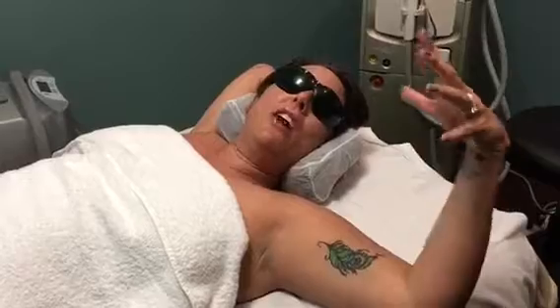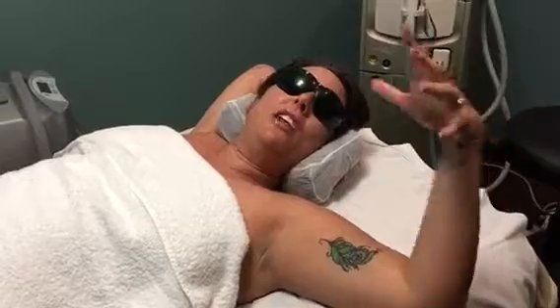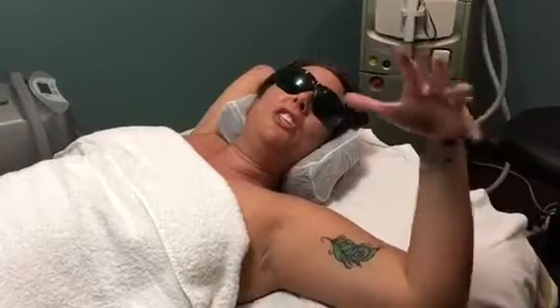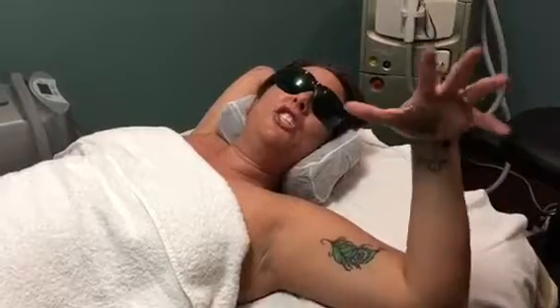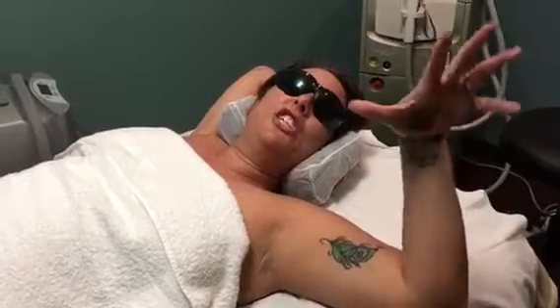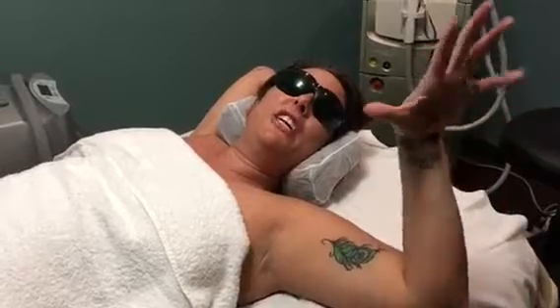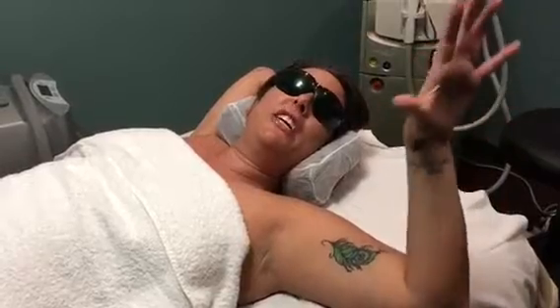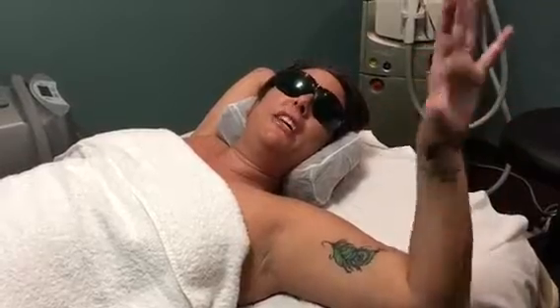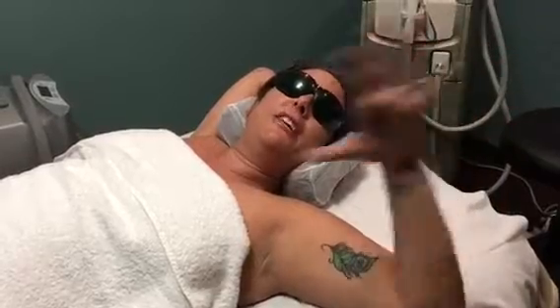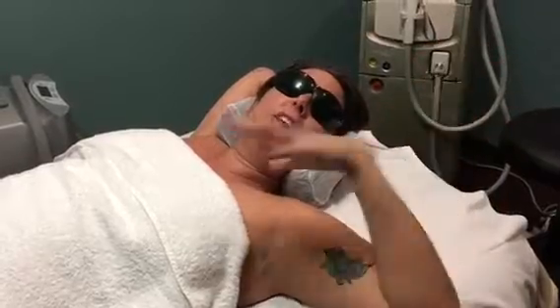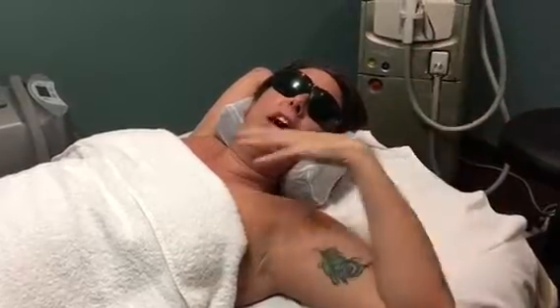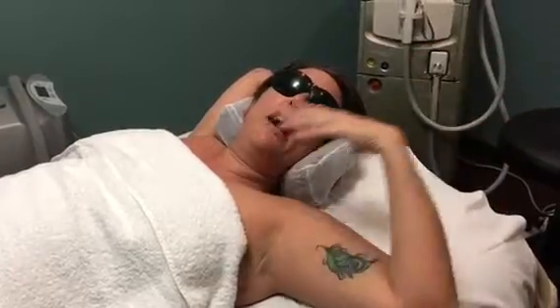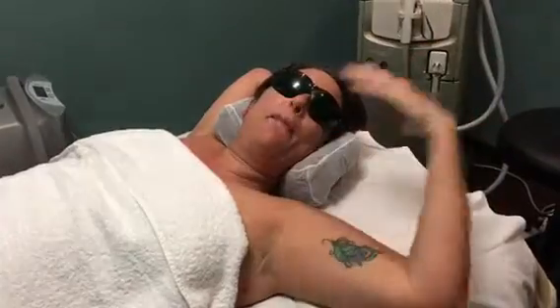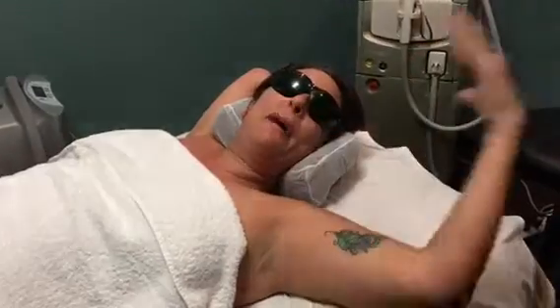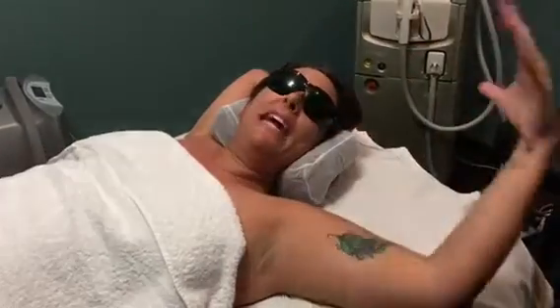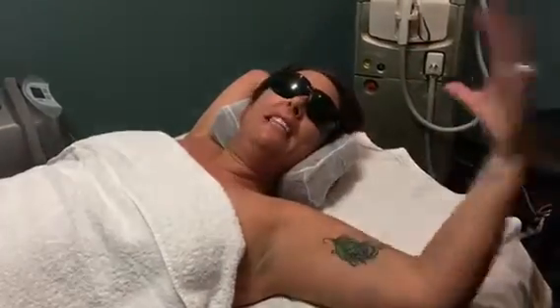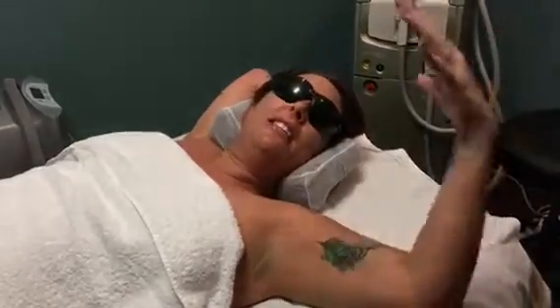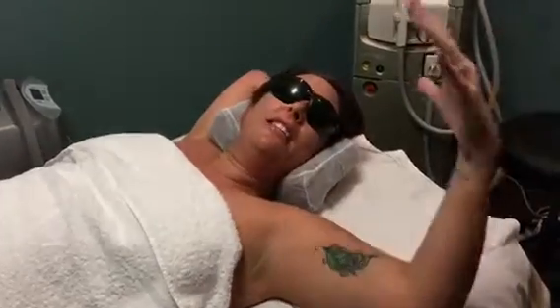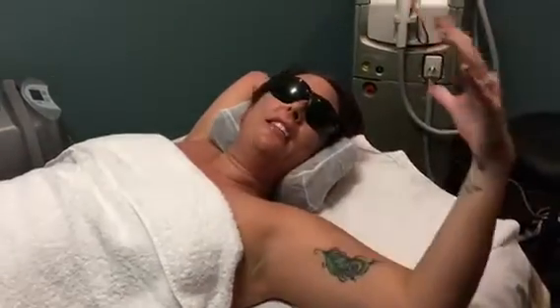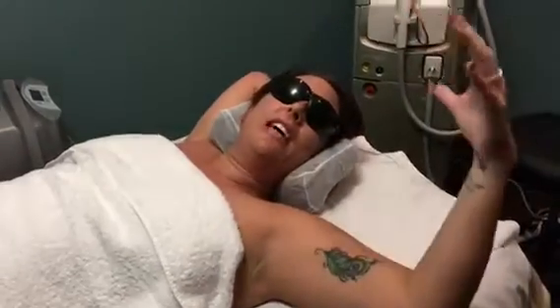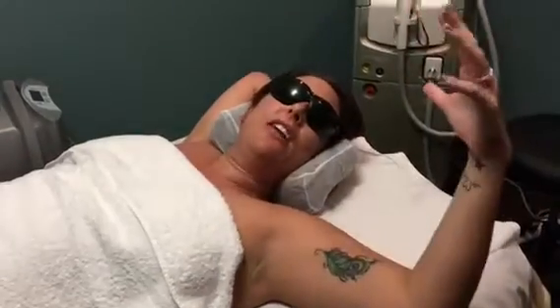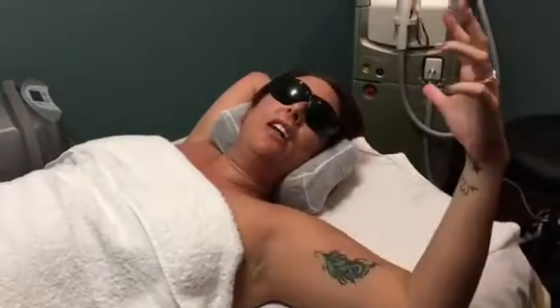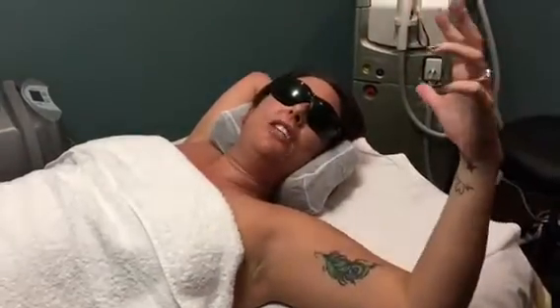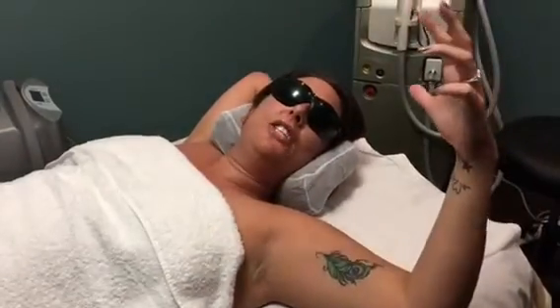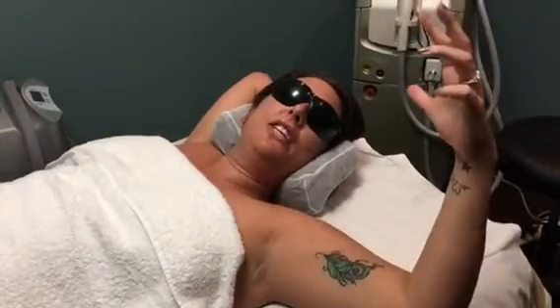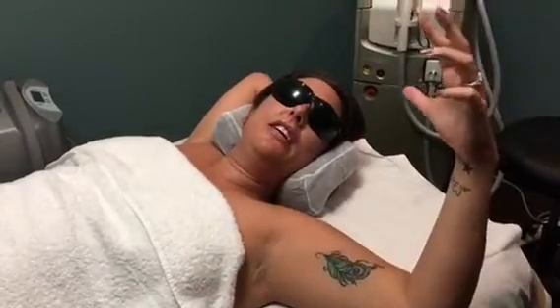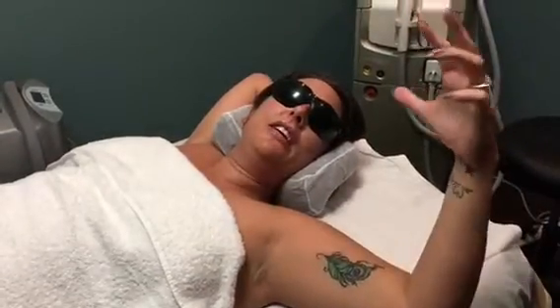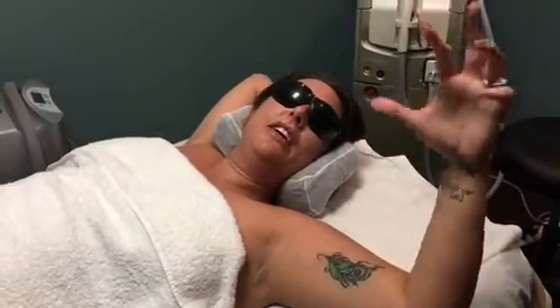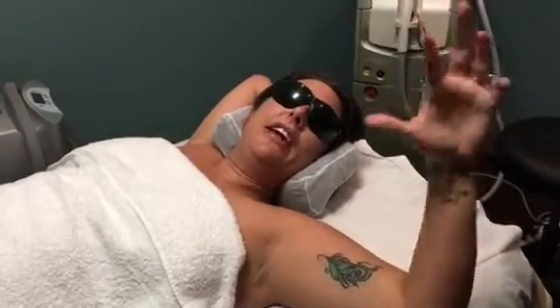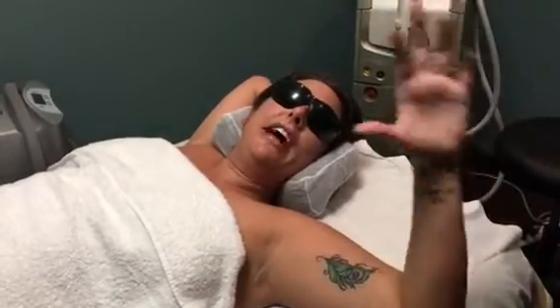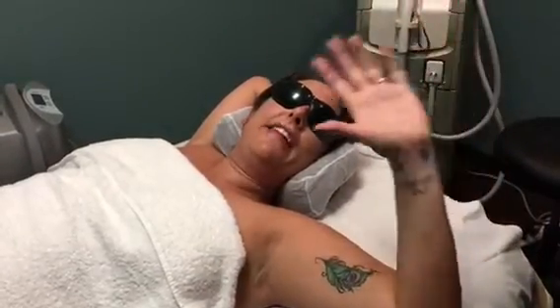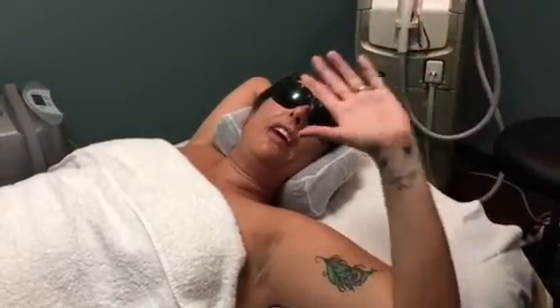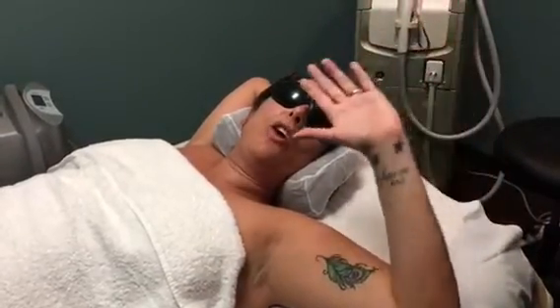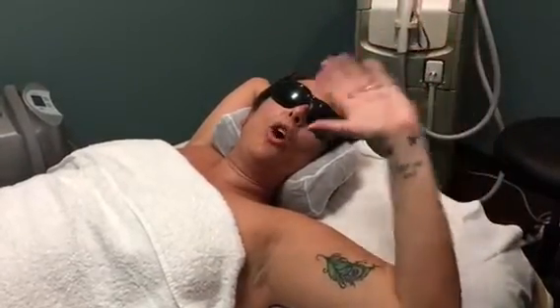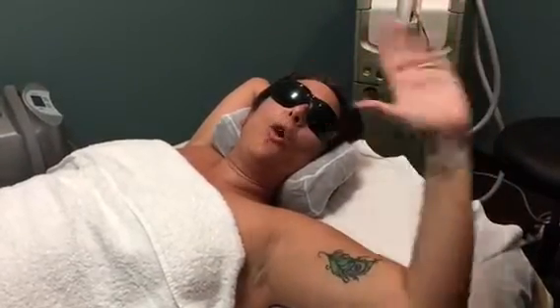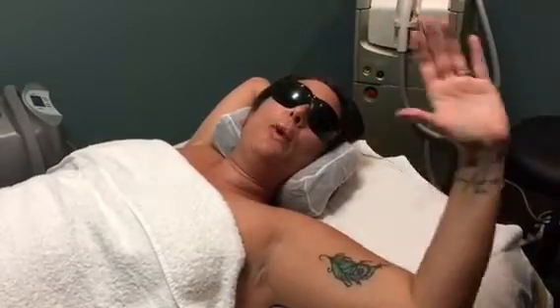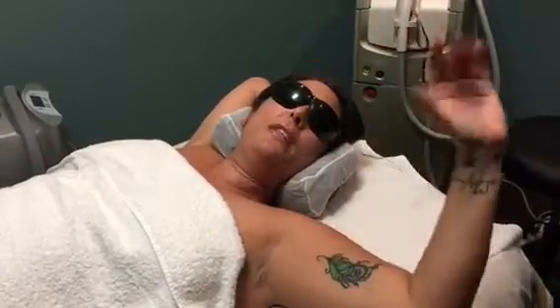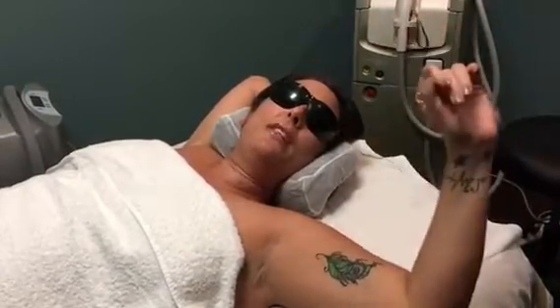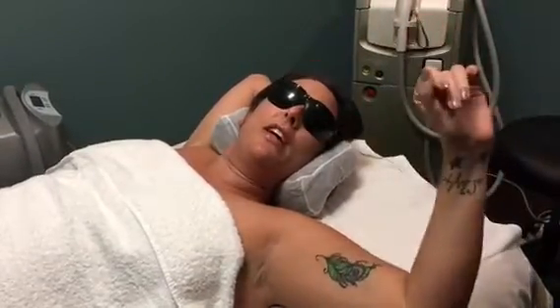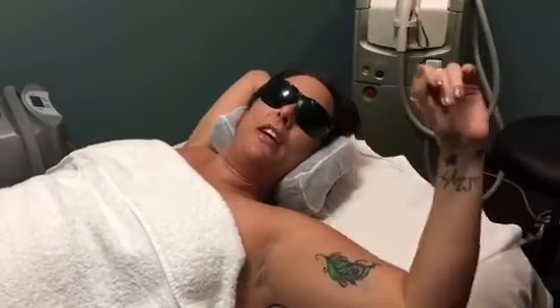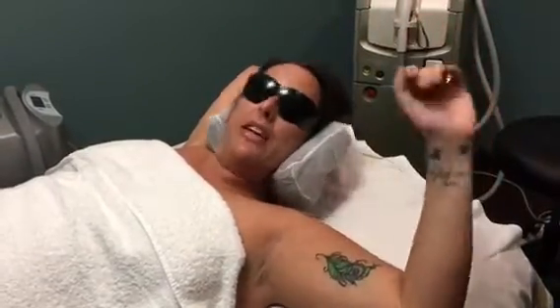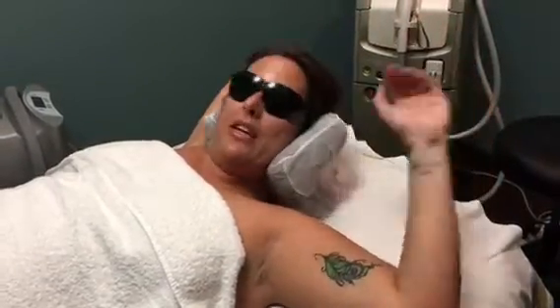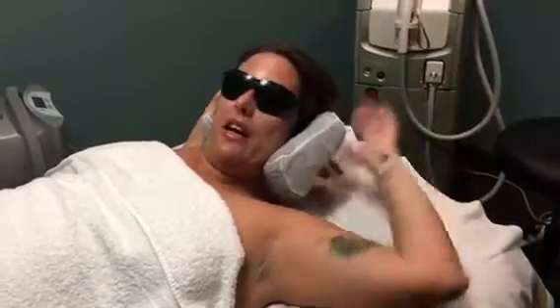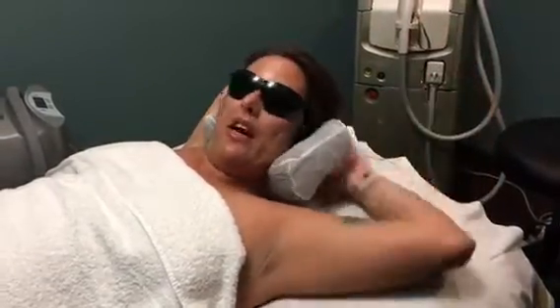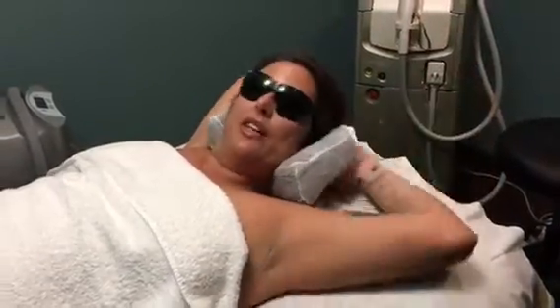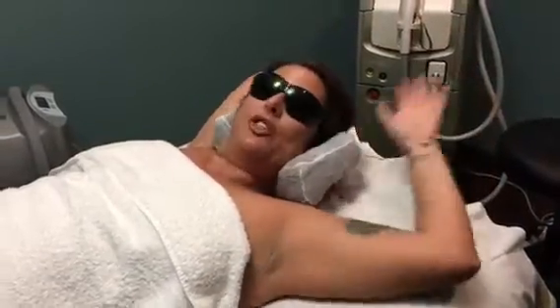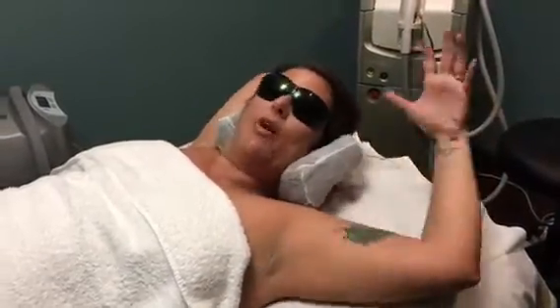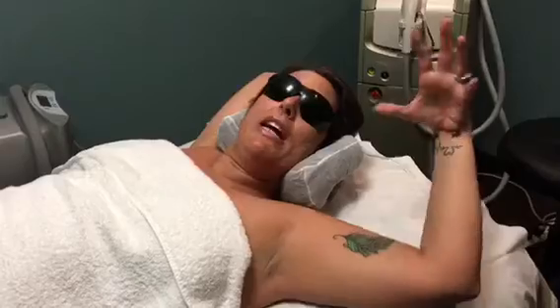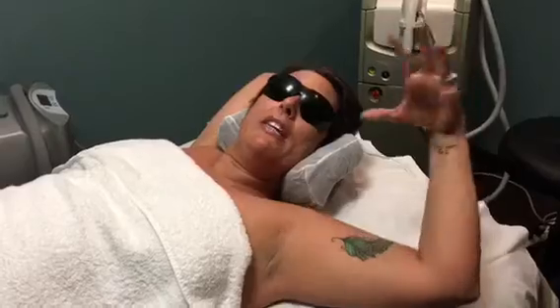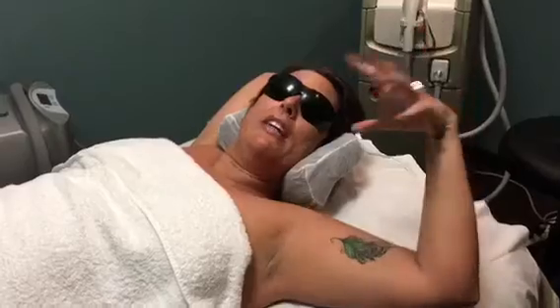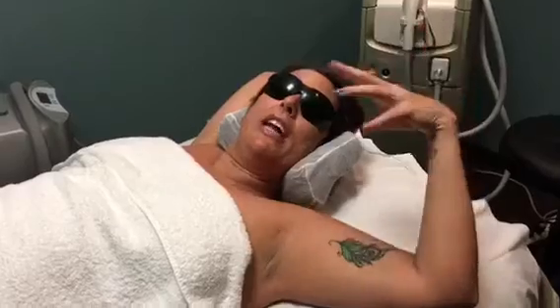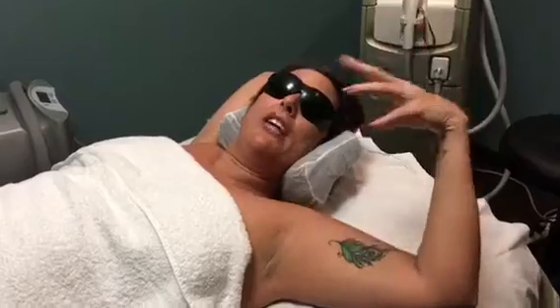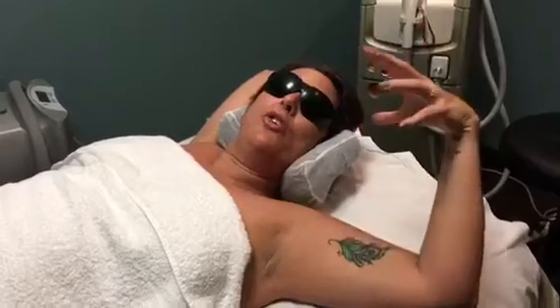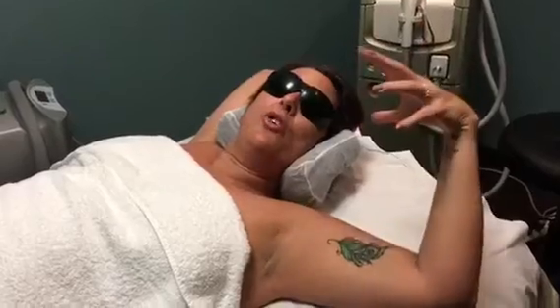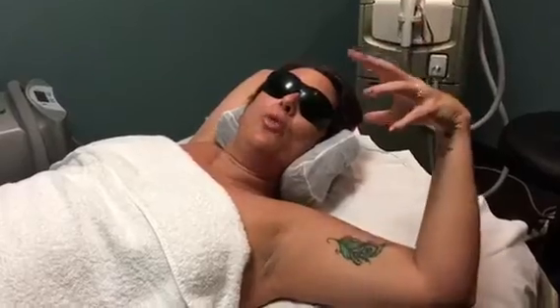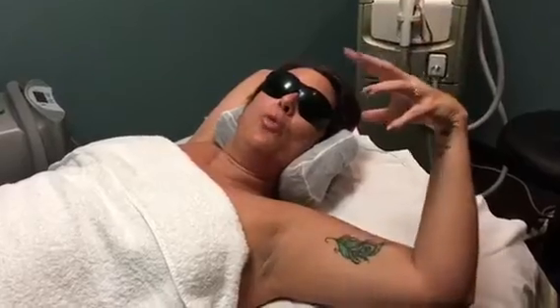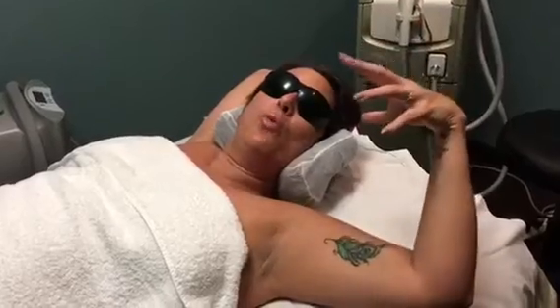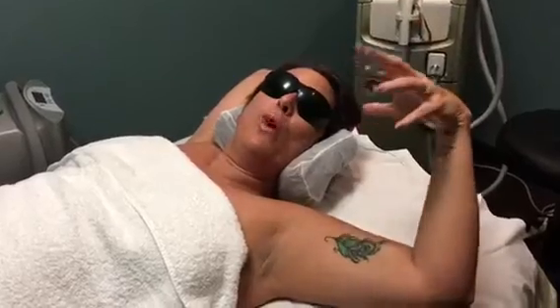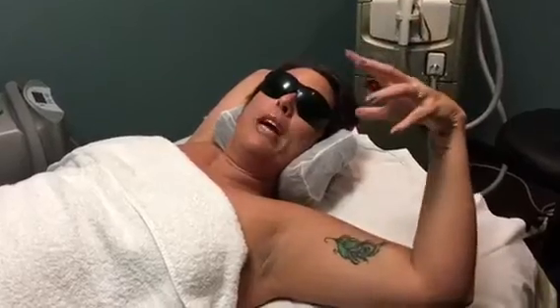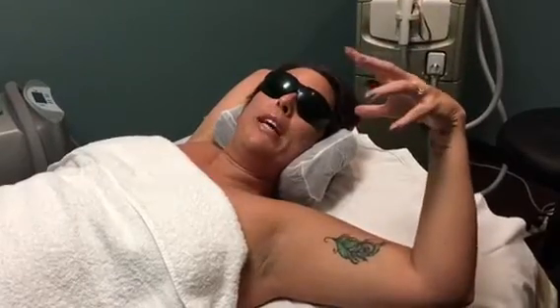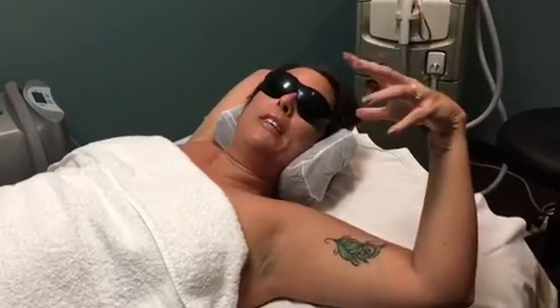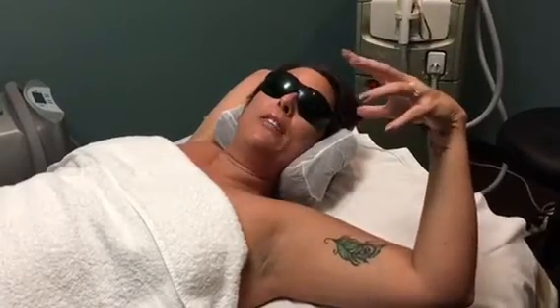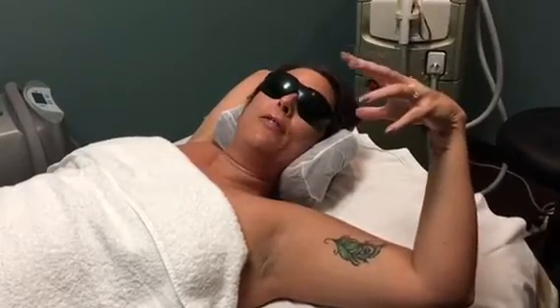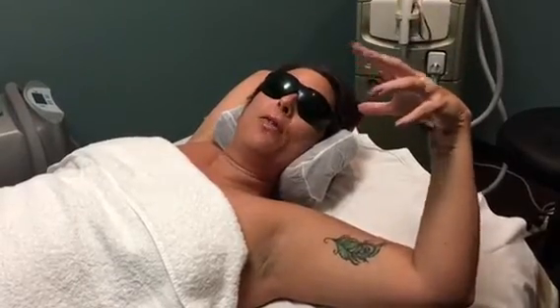Hey, what's up? It's Coco. This is a very intimate setting right here, but we're at TVV Medispa.